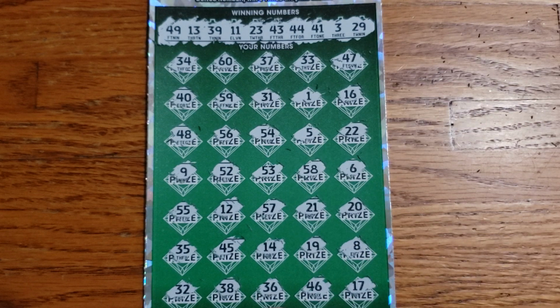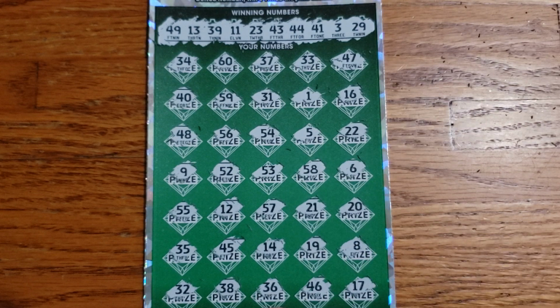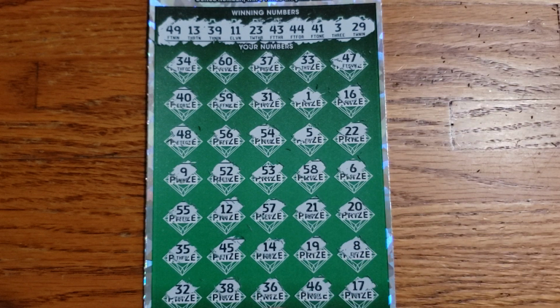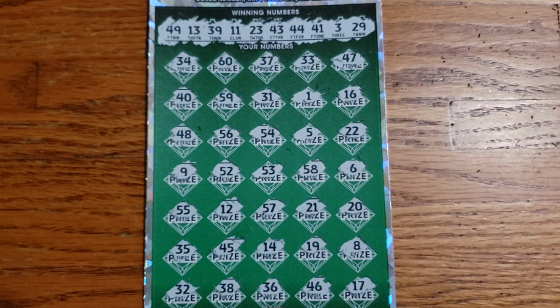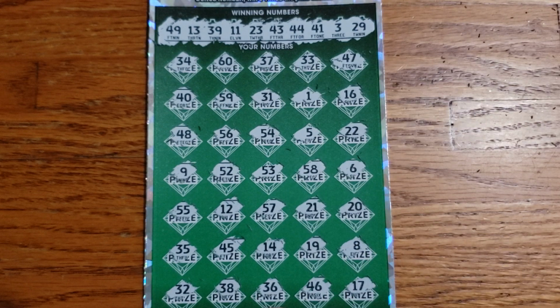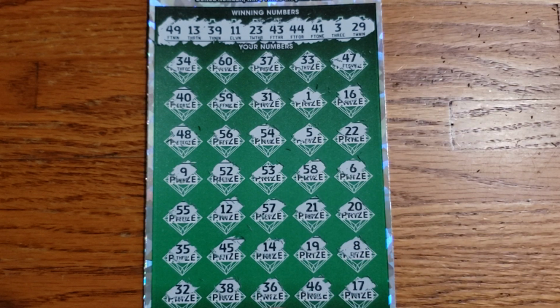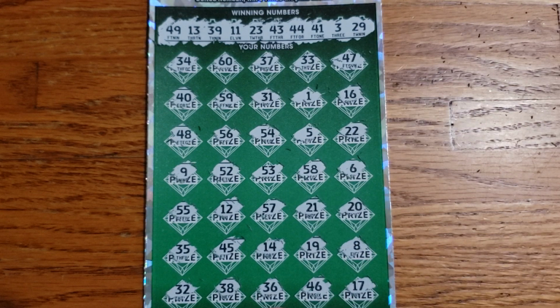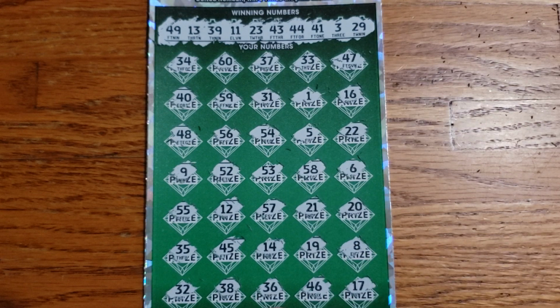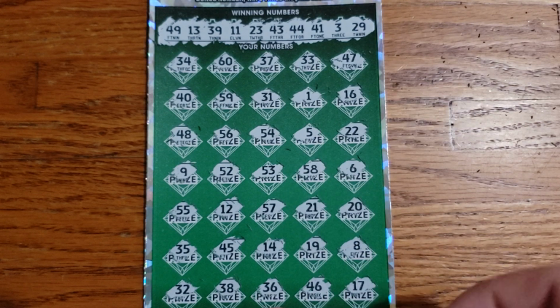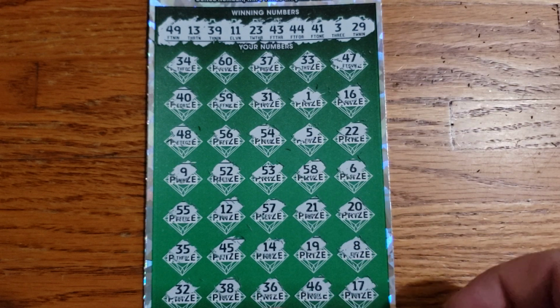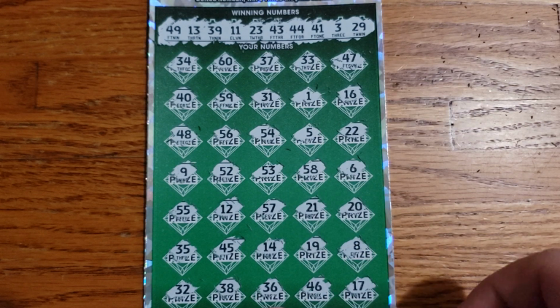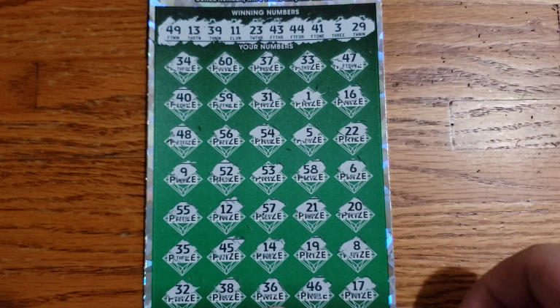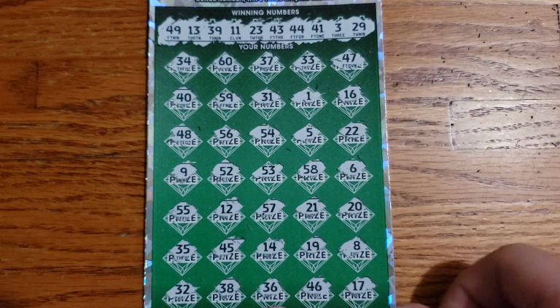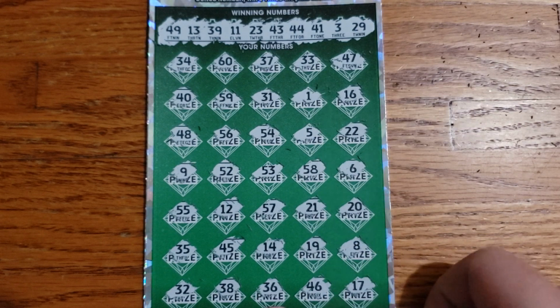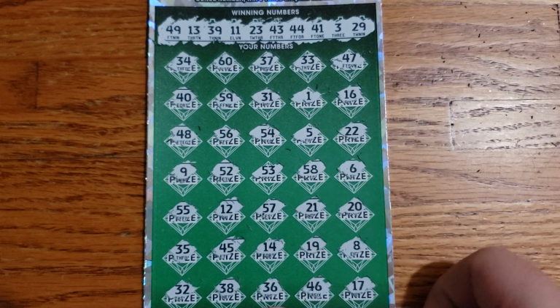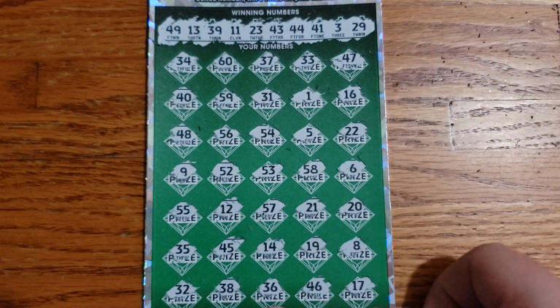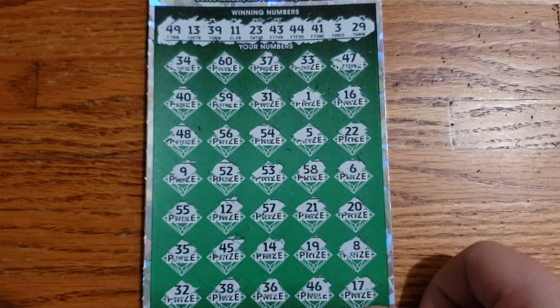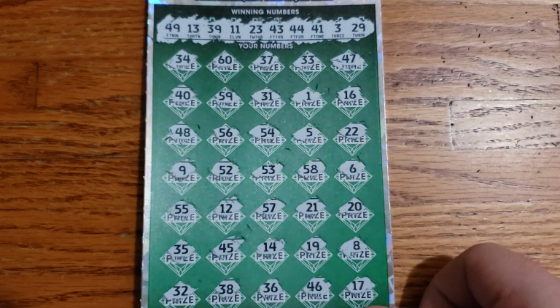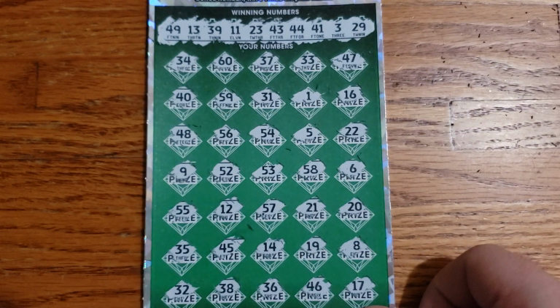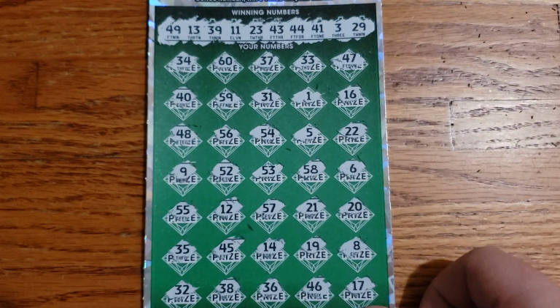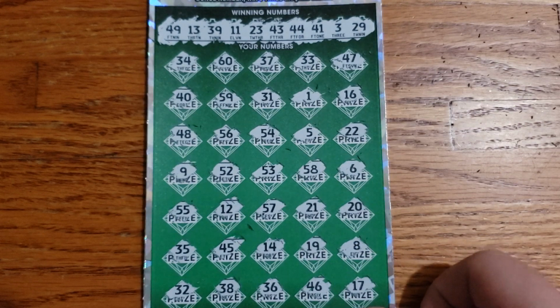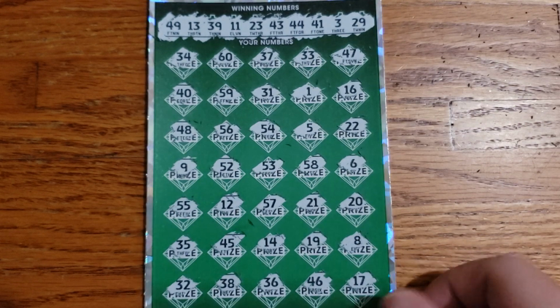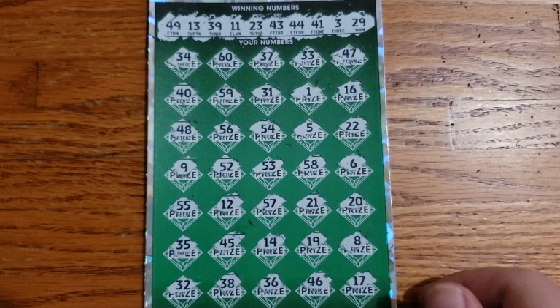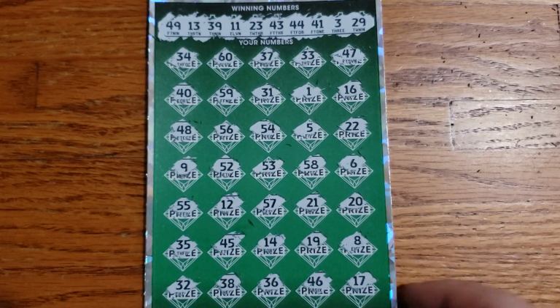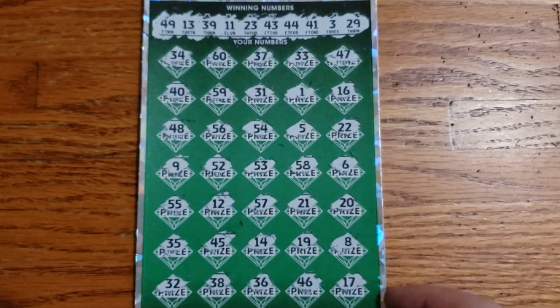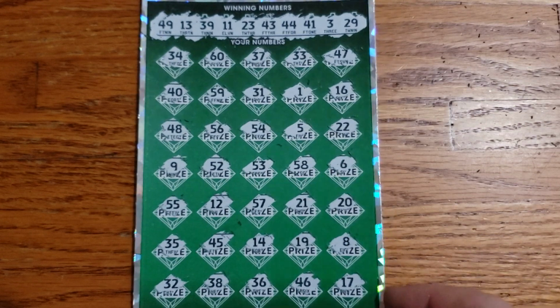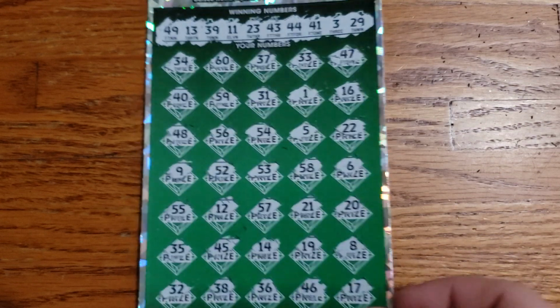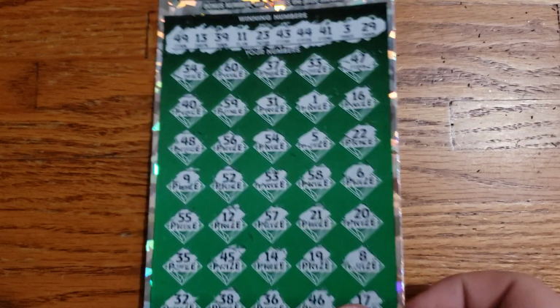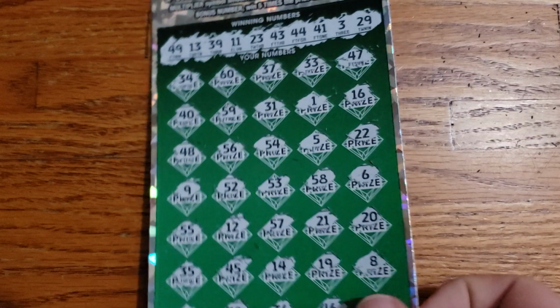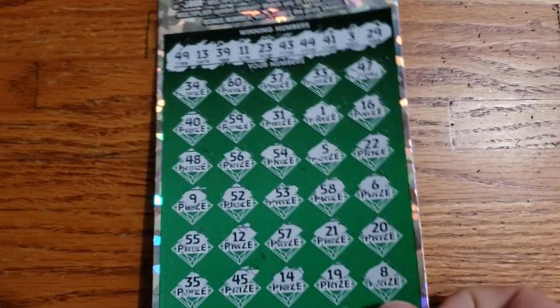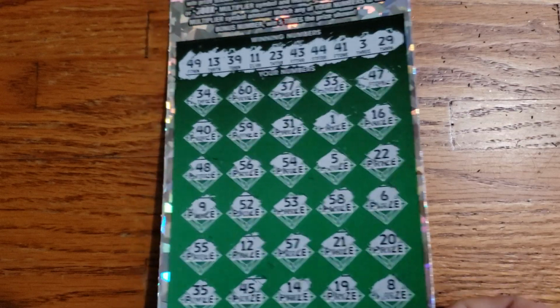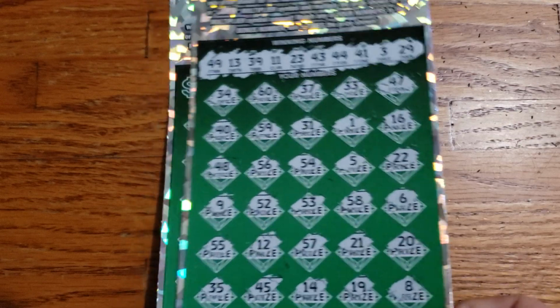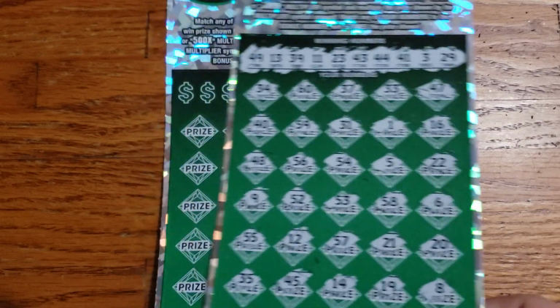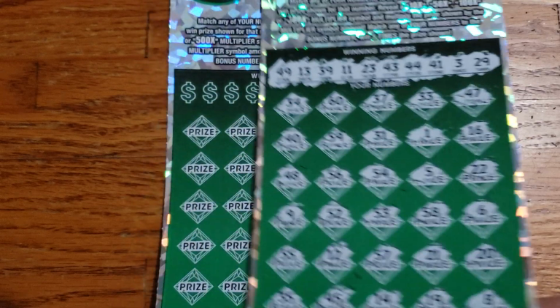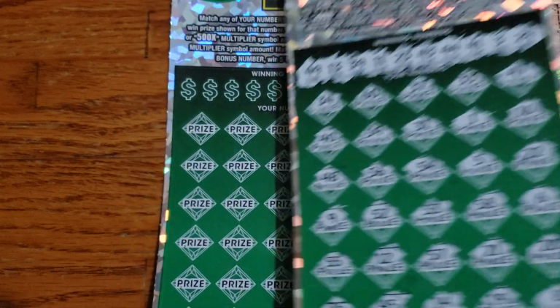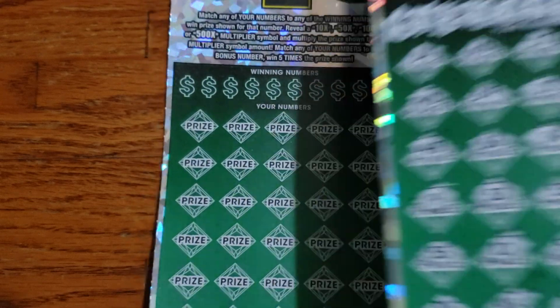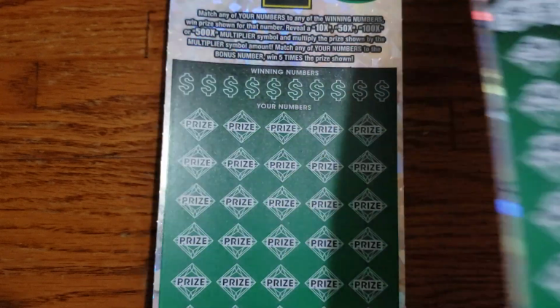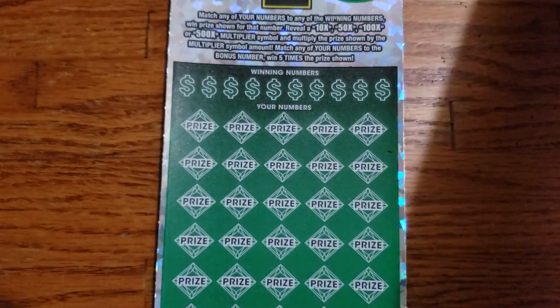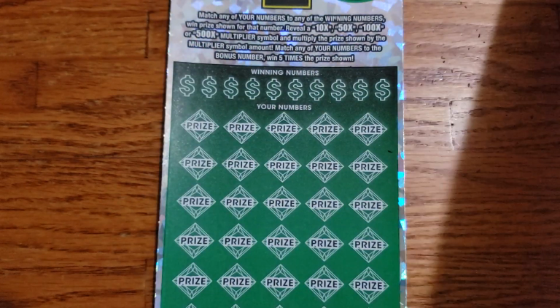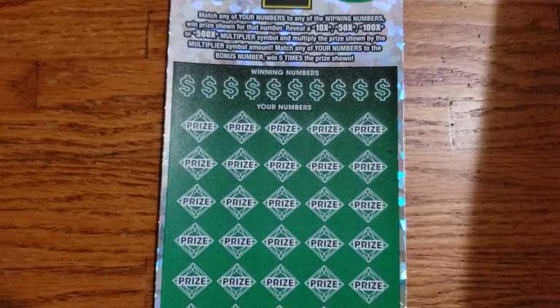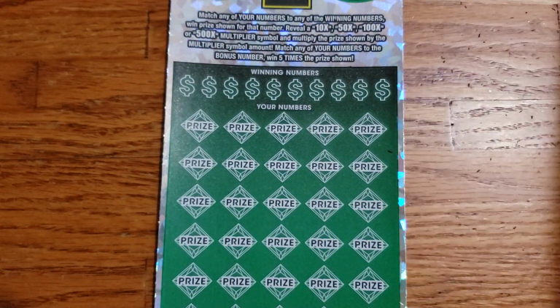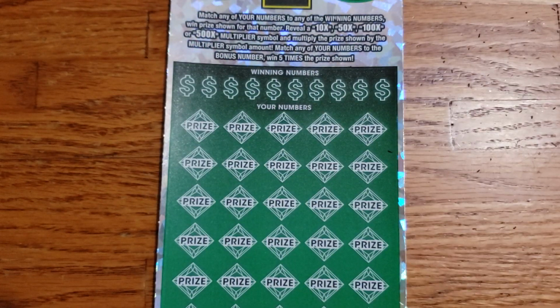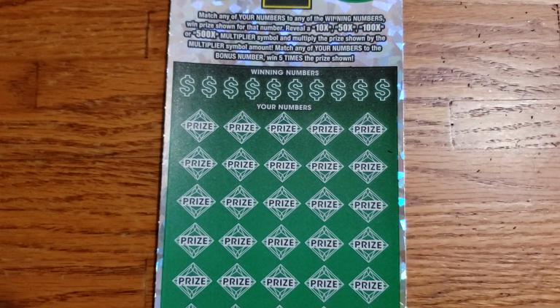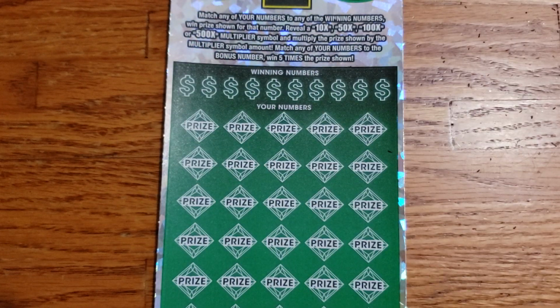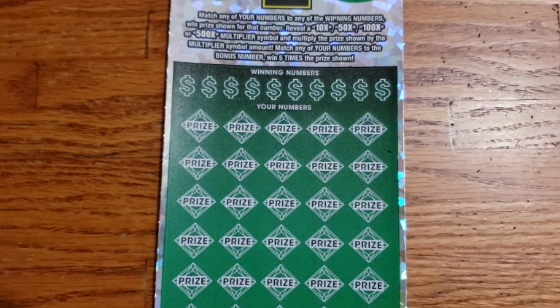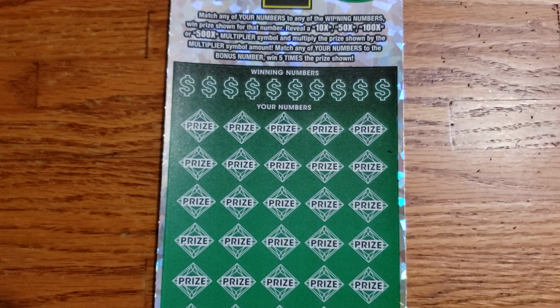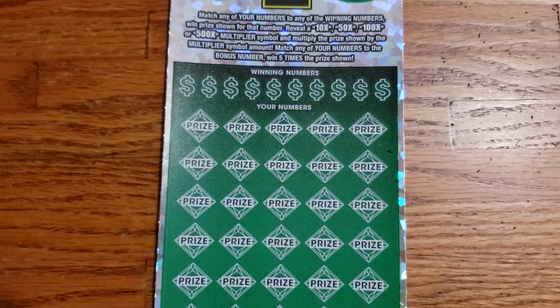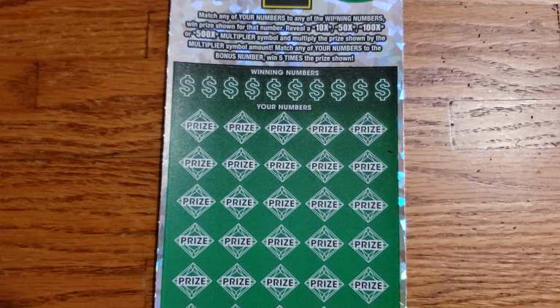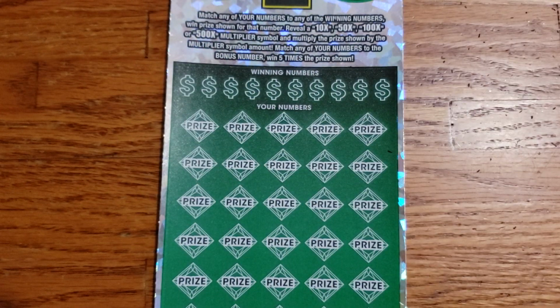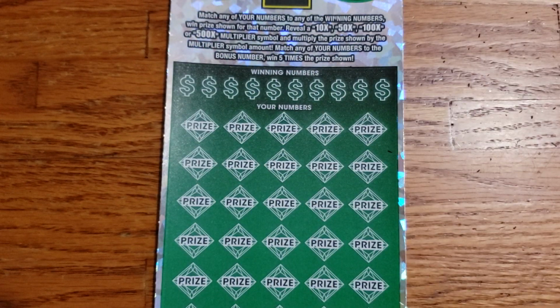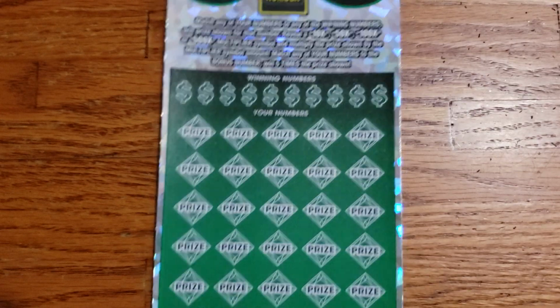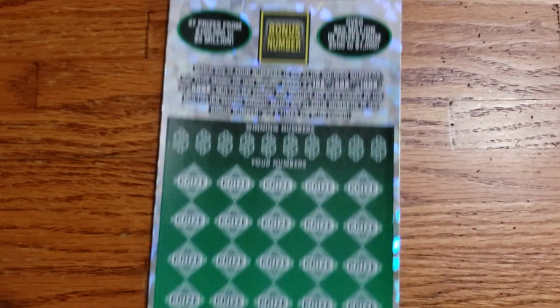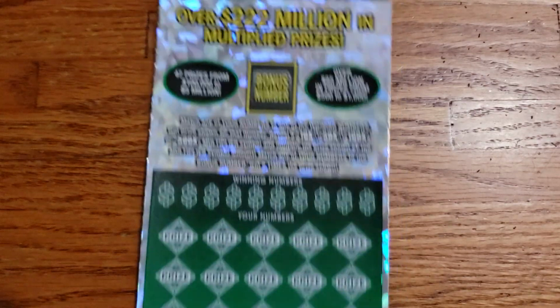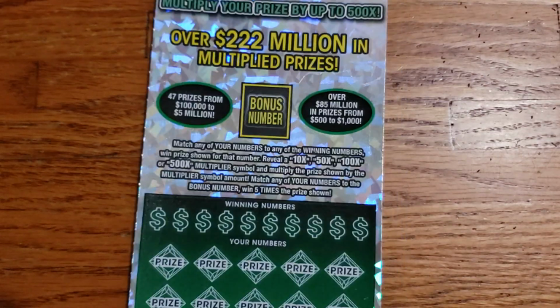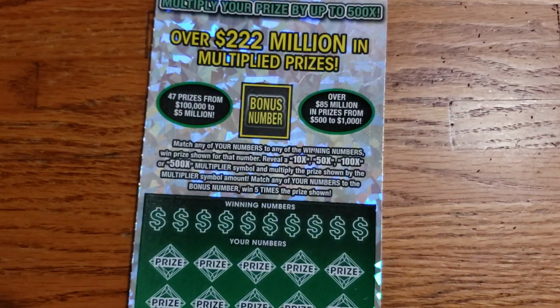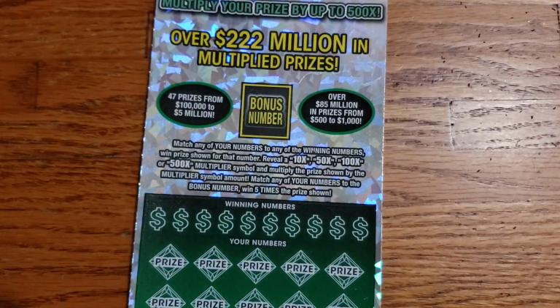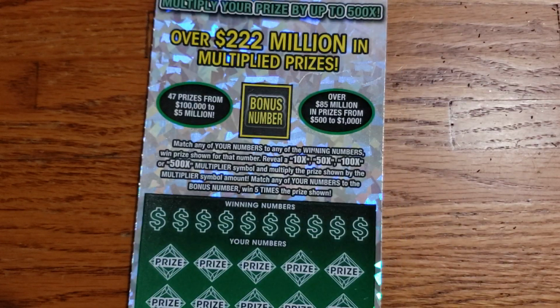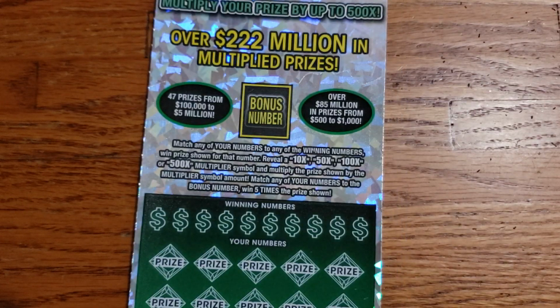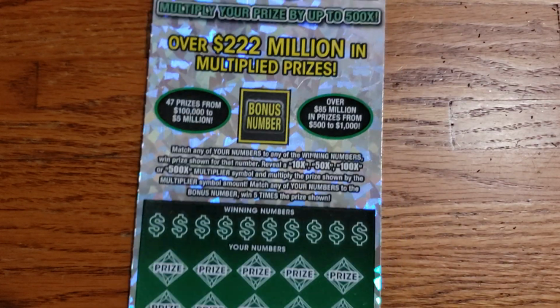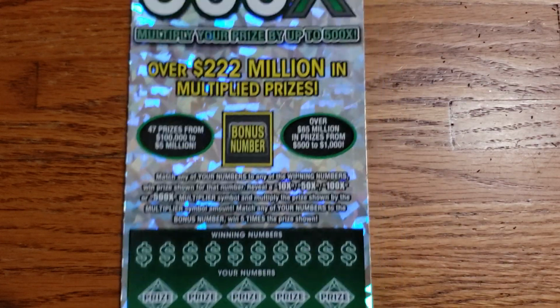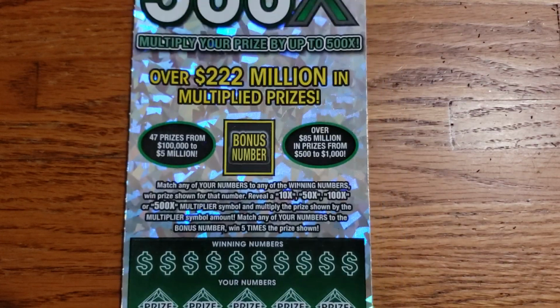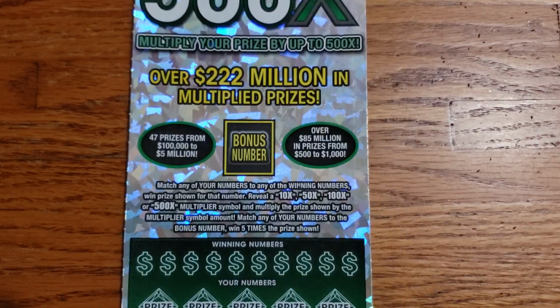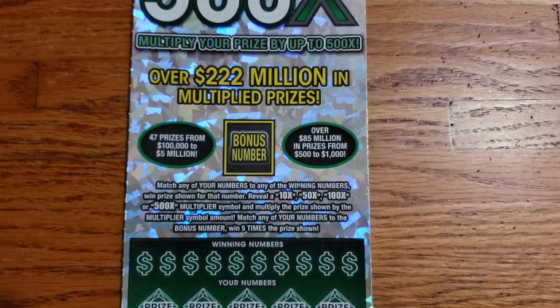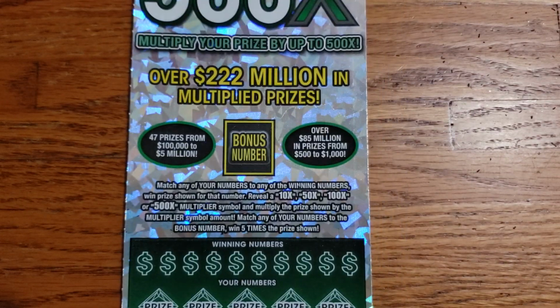All right guys, ticket number two appears to be a loser. Let's move on to ticket number three. See what we can get.